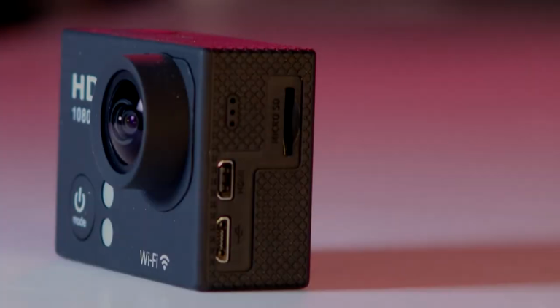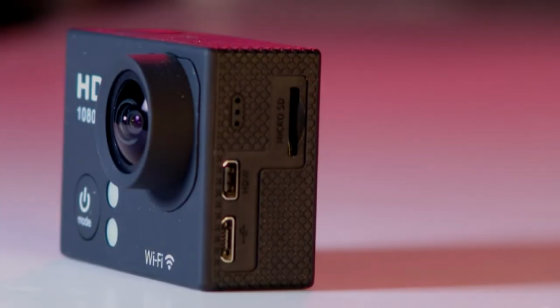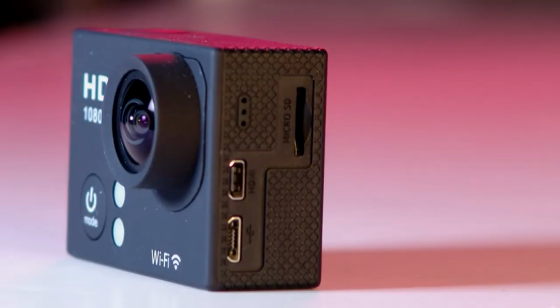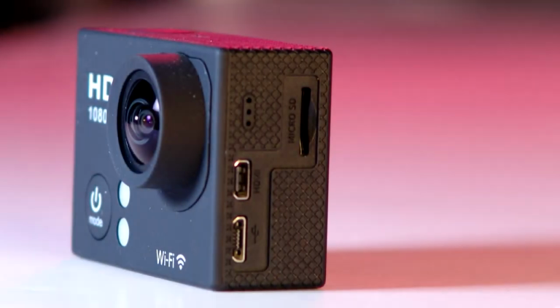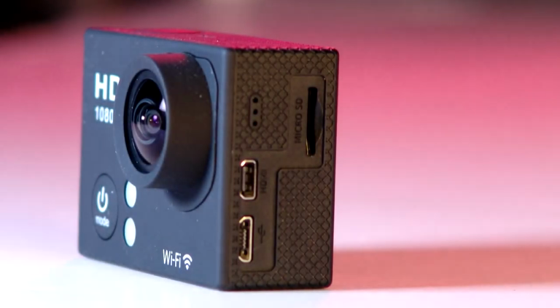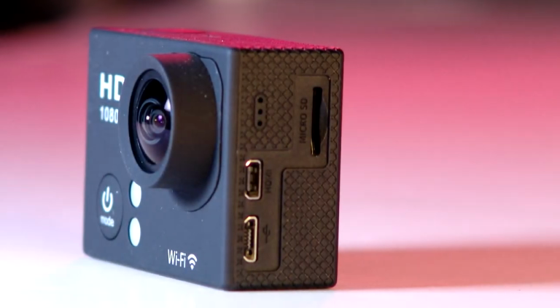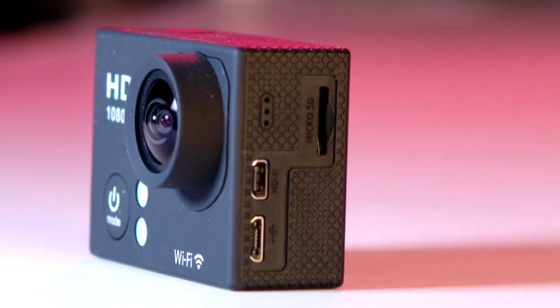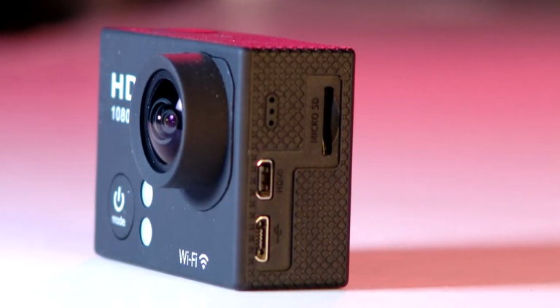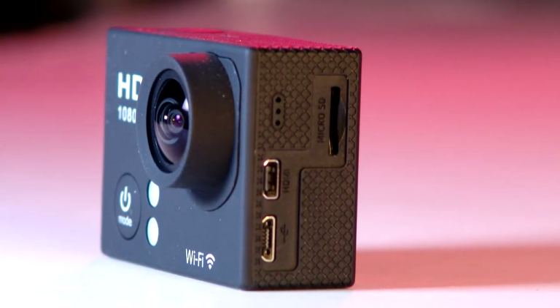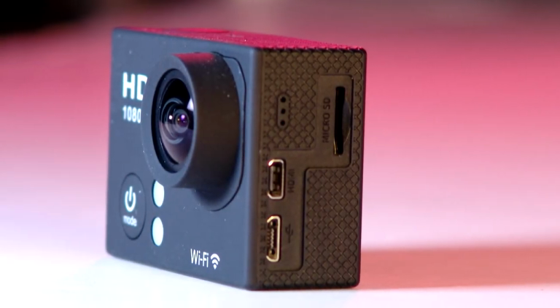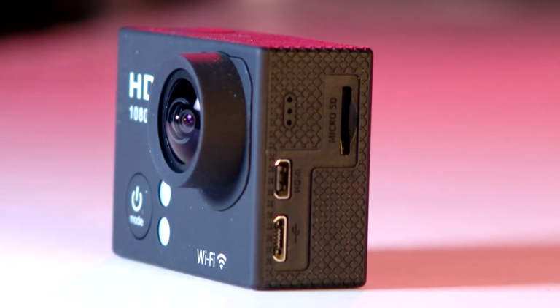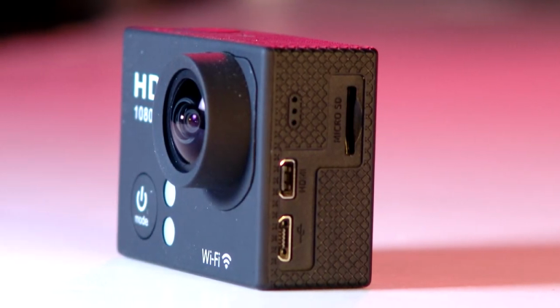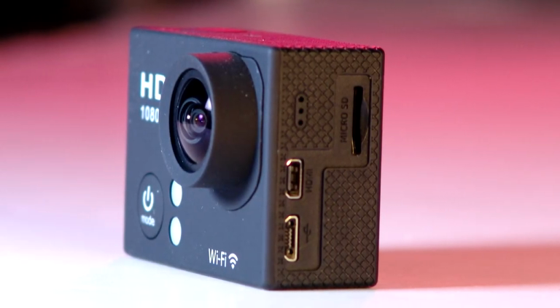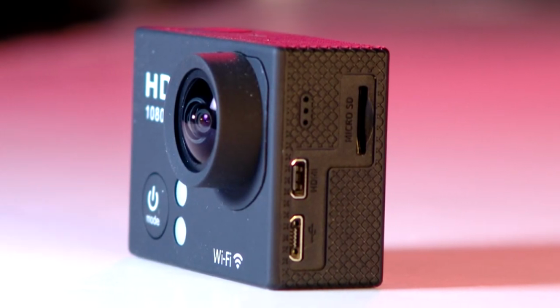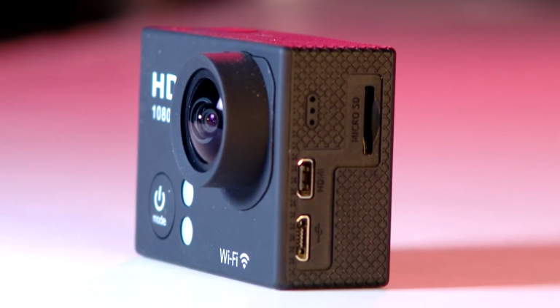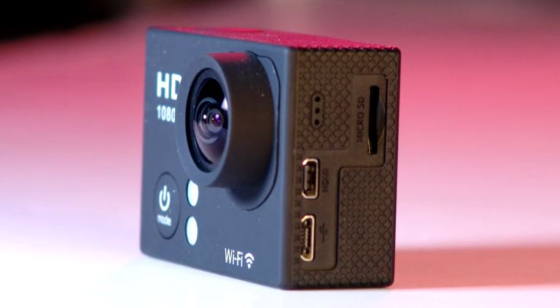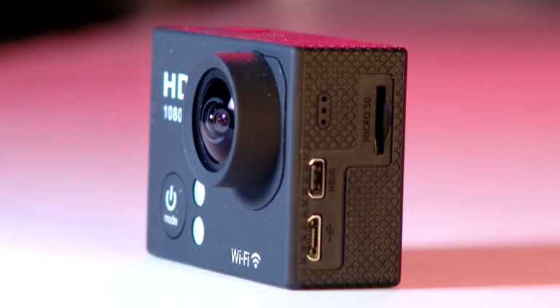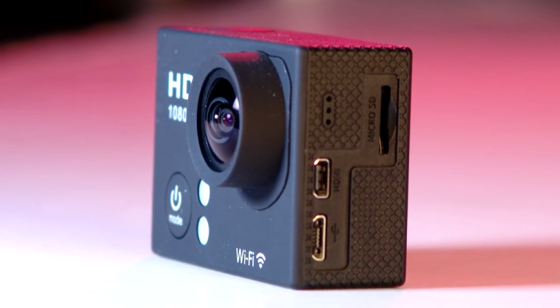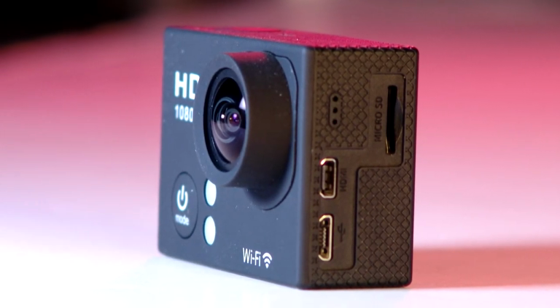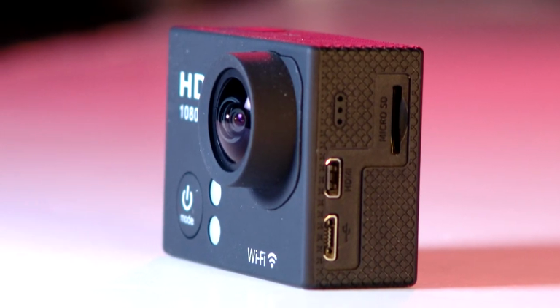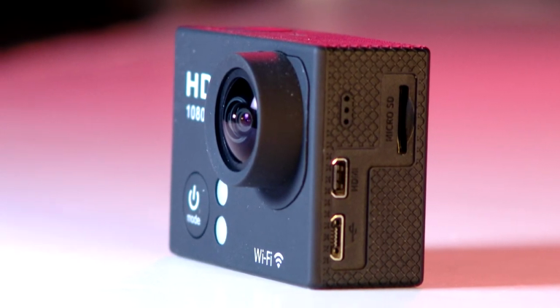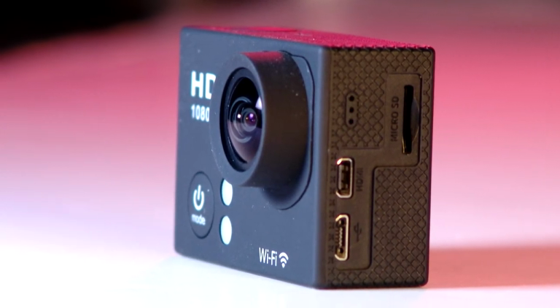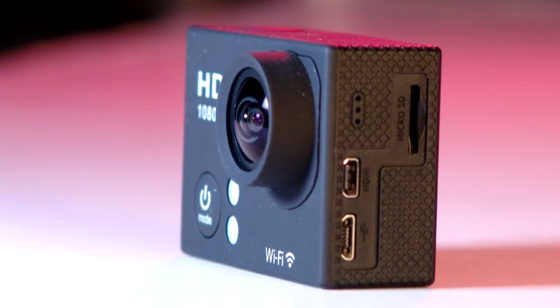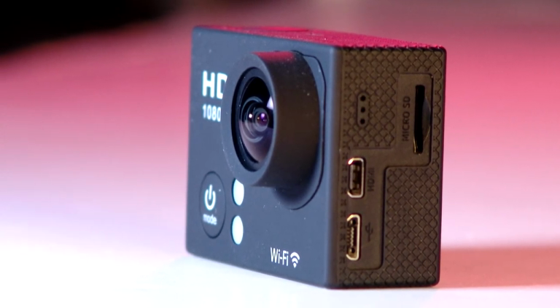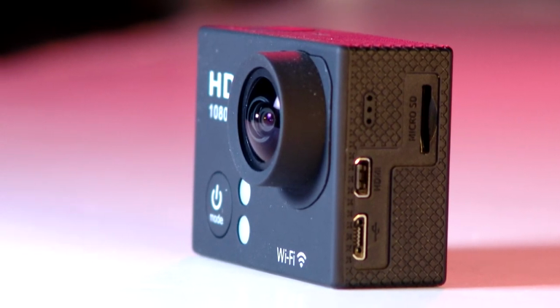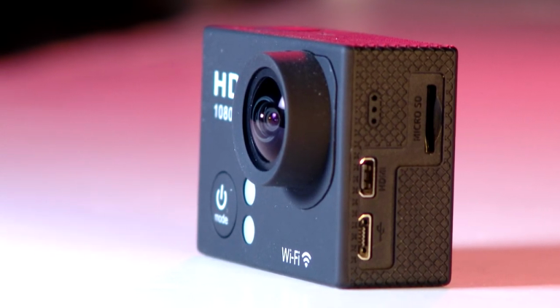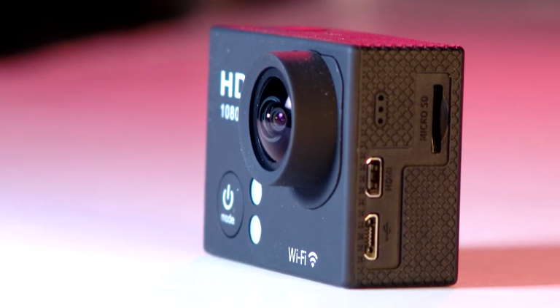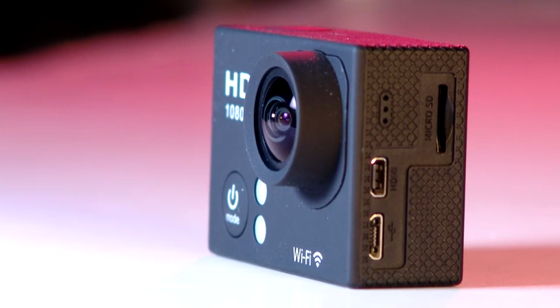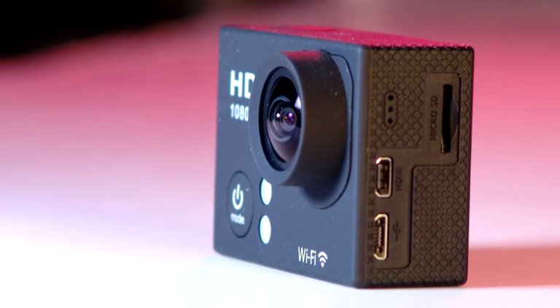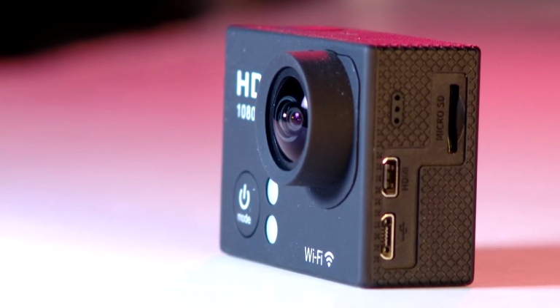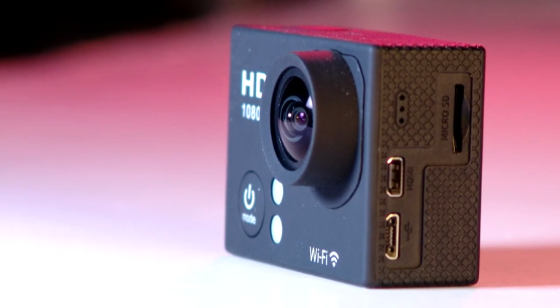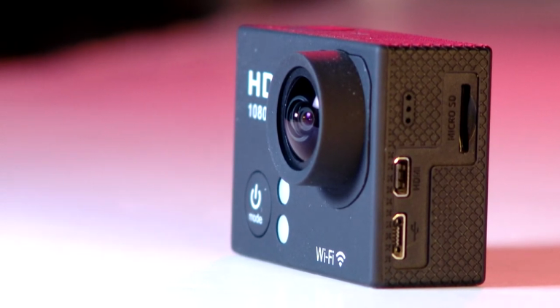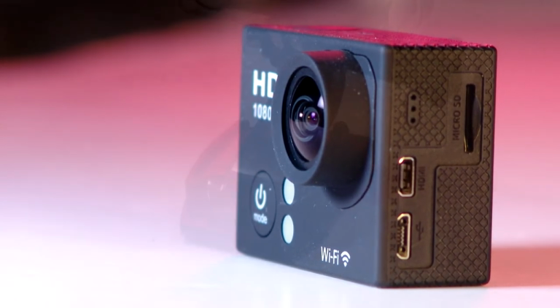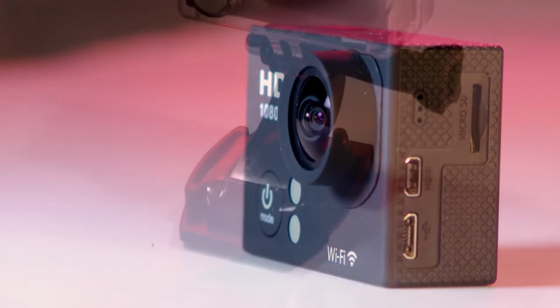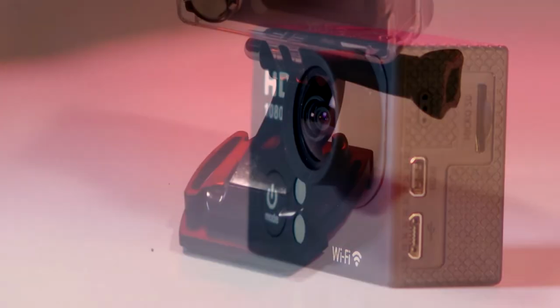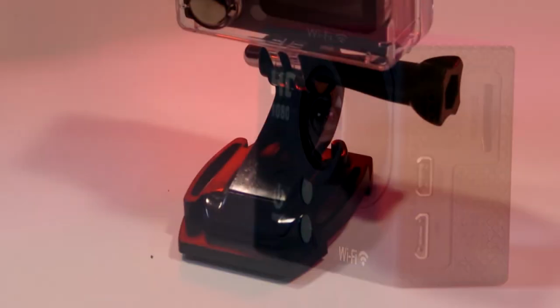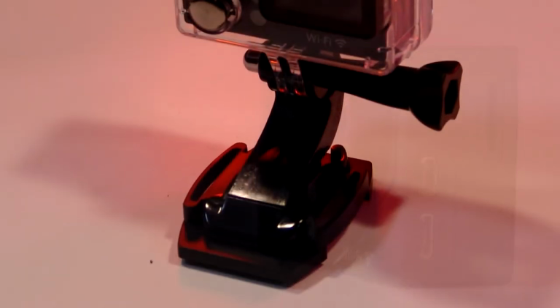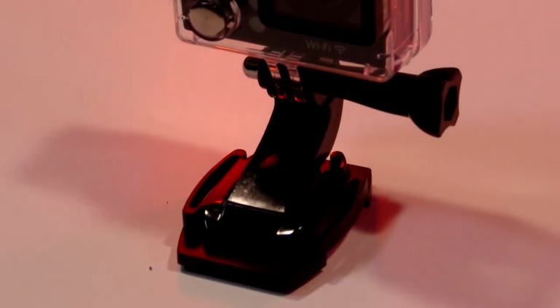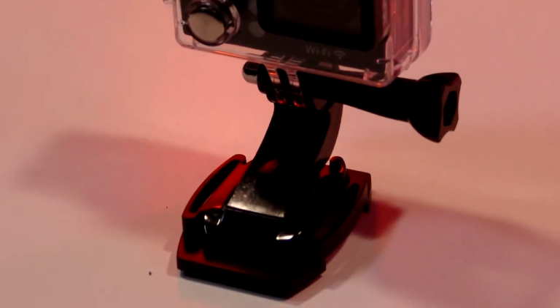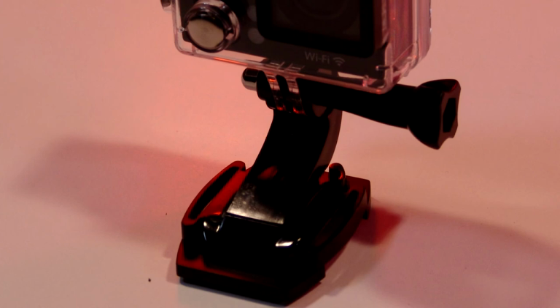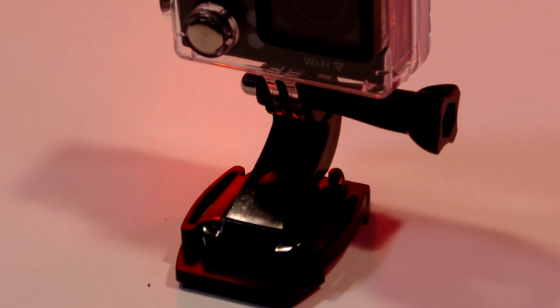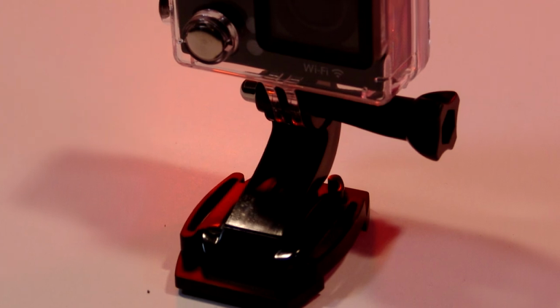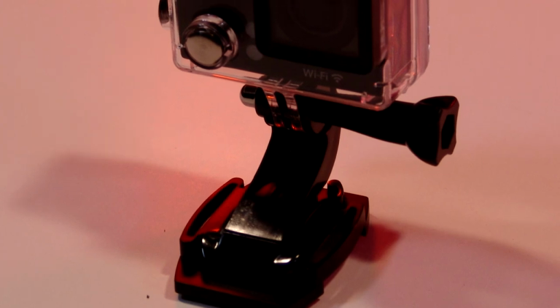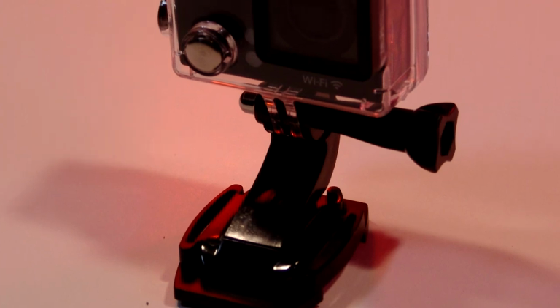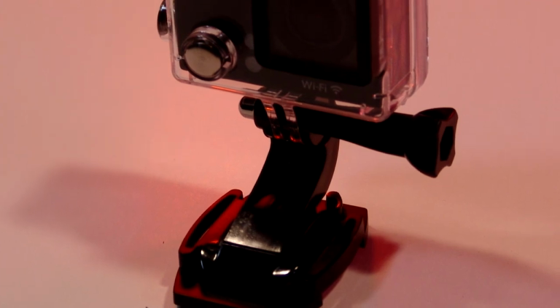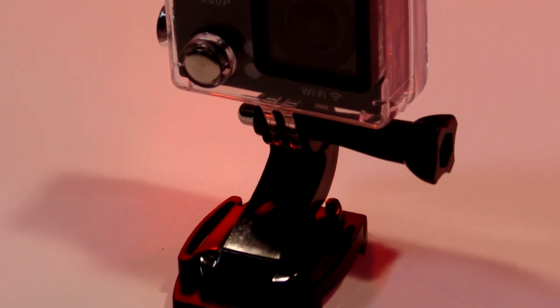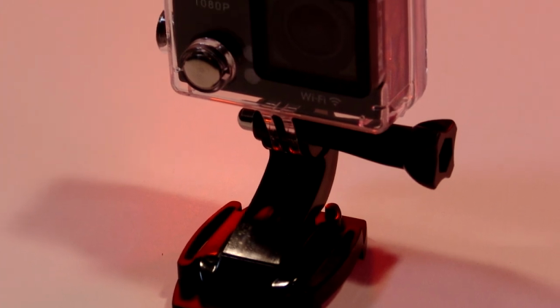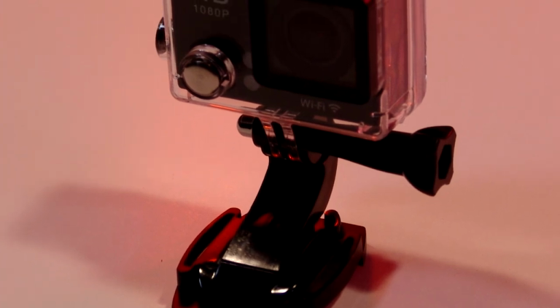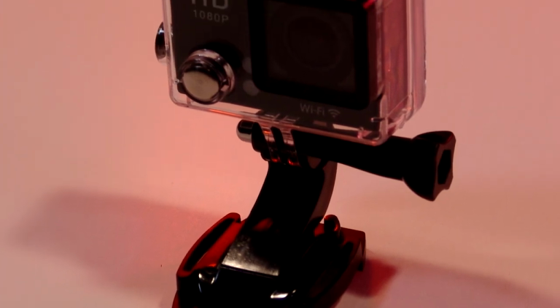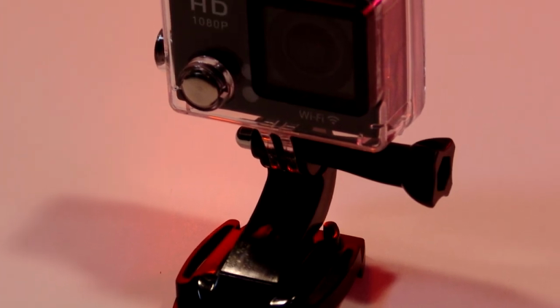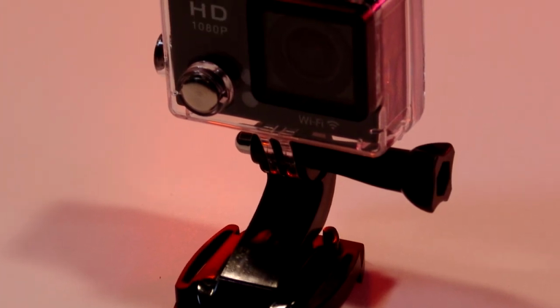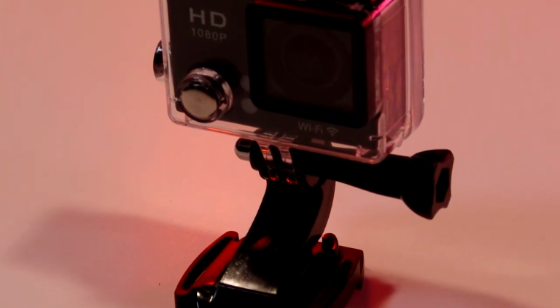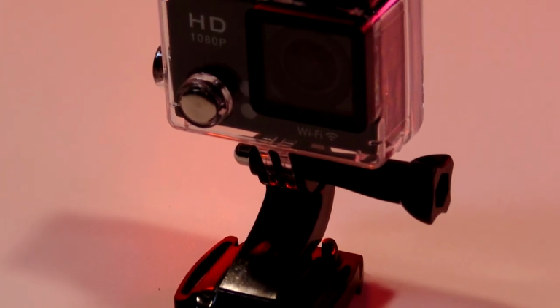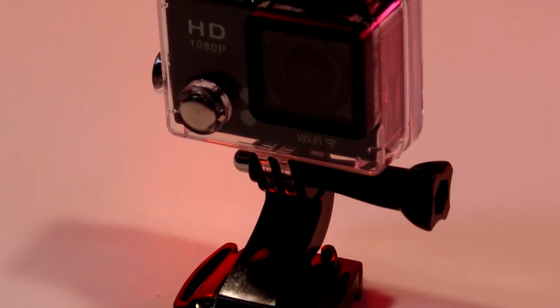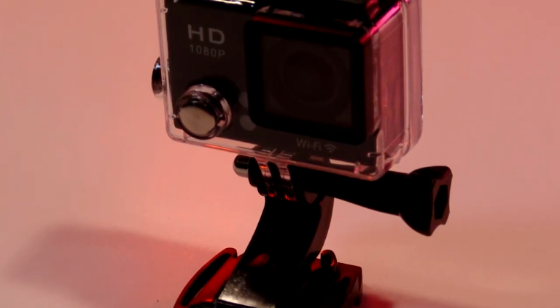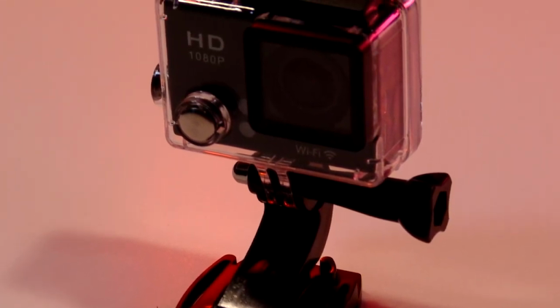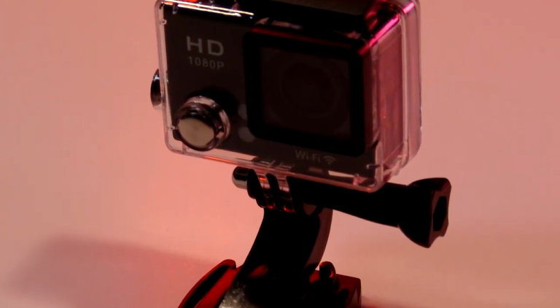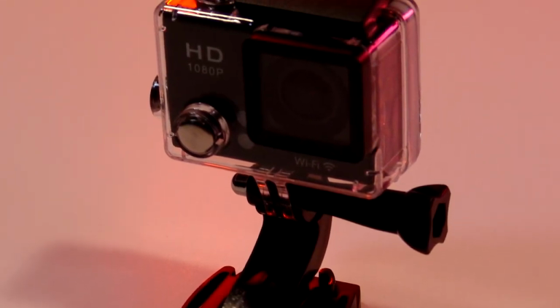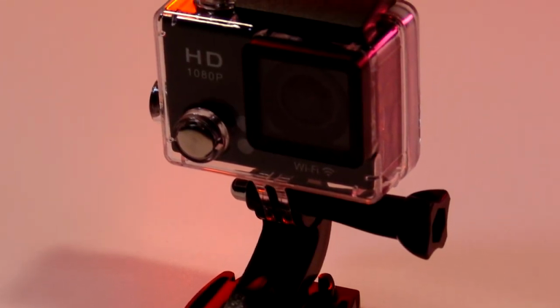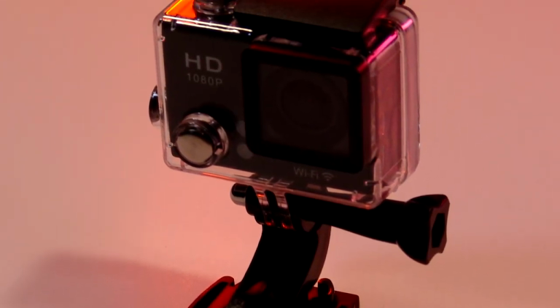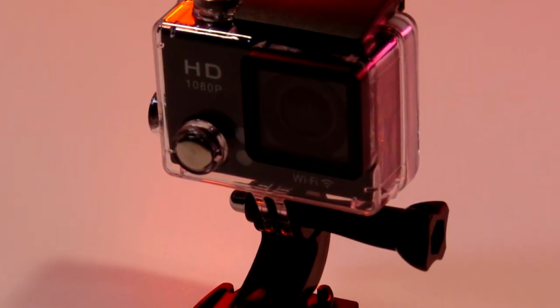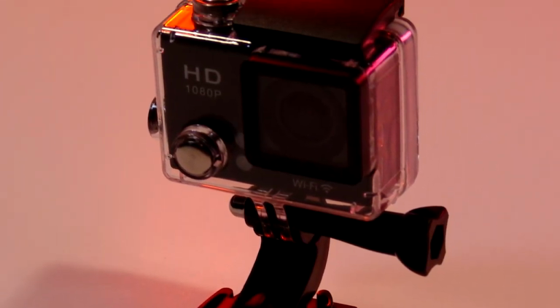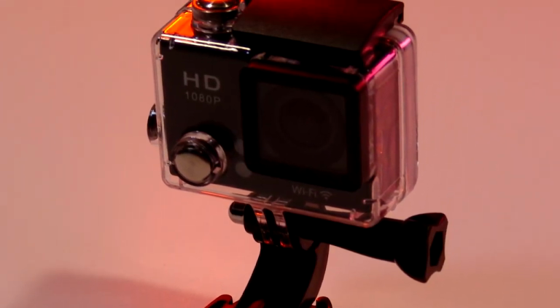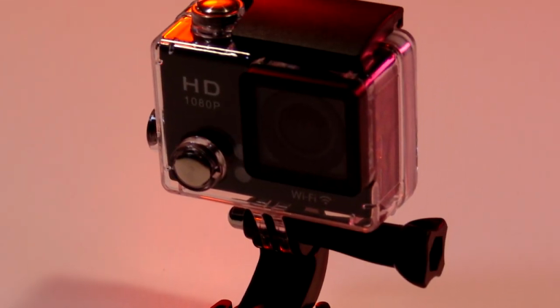Please note that I was sent this camera to provide an honest and unbiased review. The Geek Pro 2.0 camera is truly a leader in the price-to-performance category.